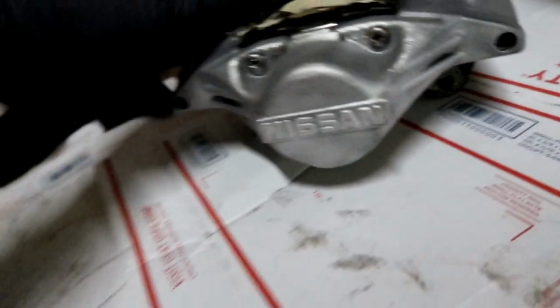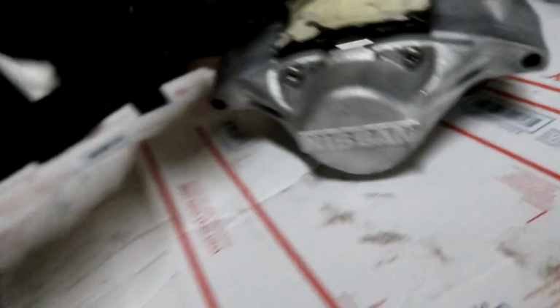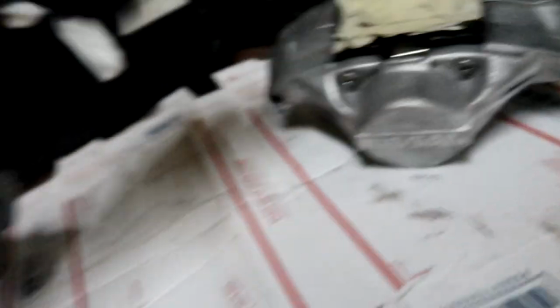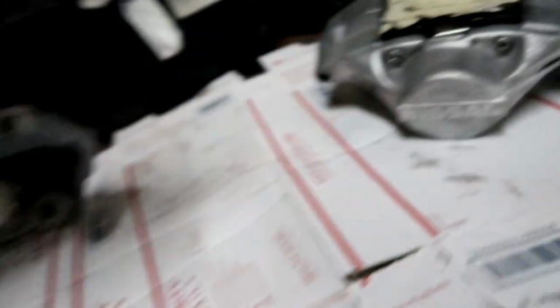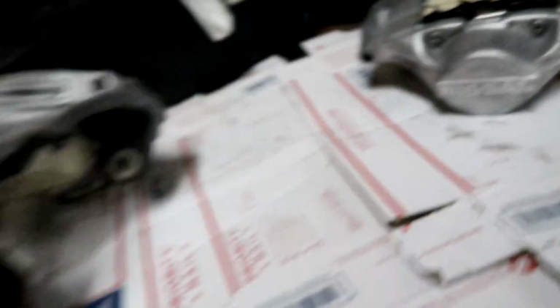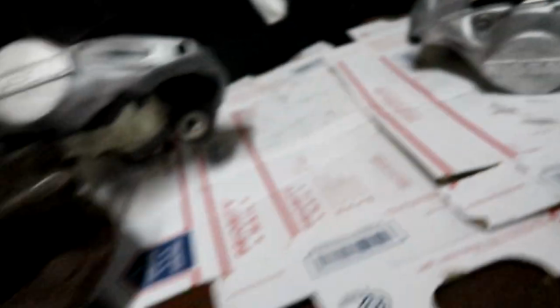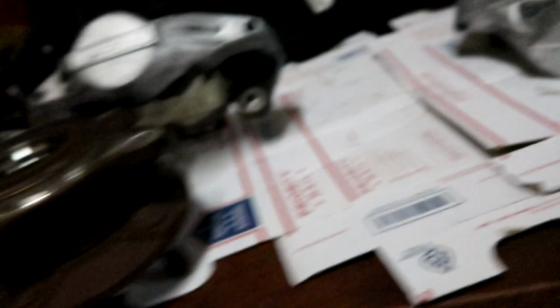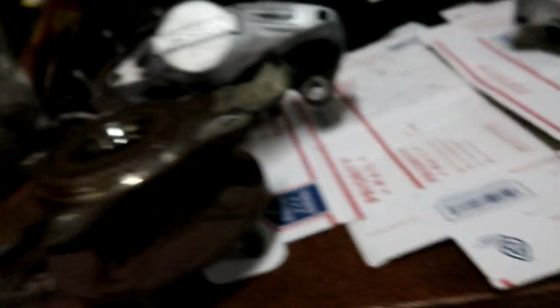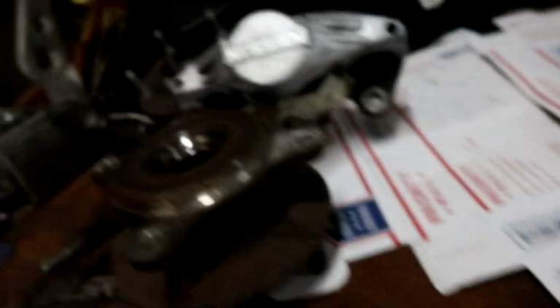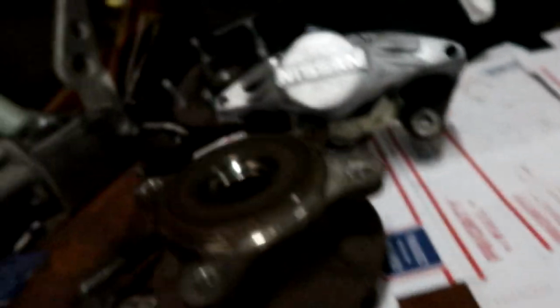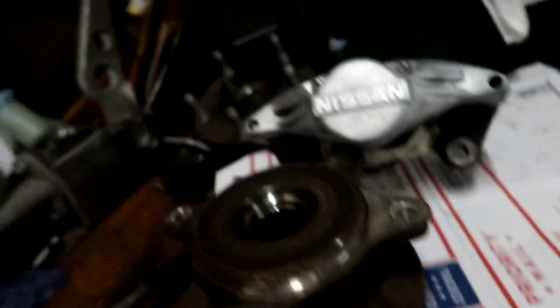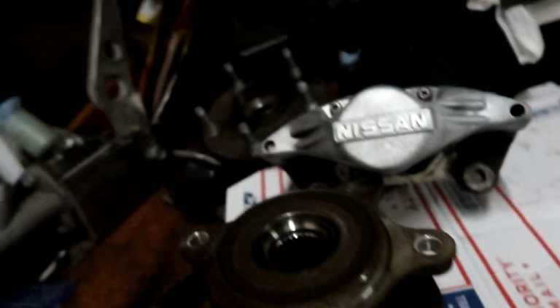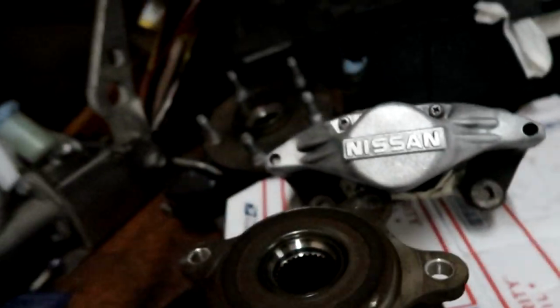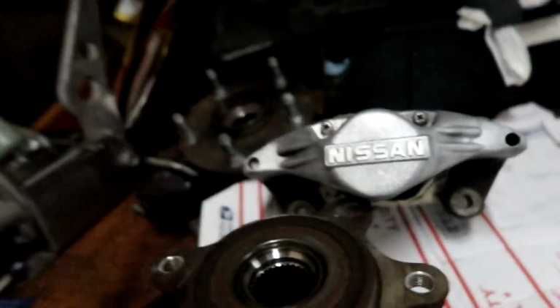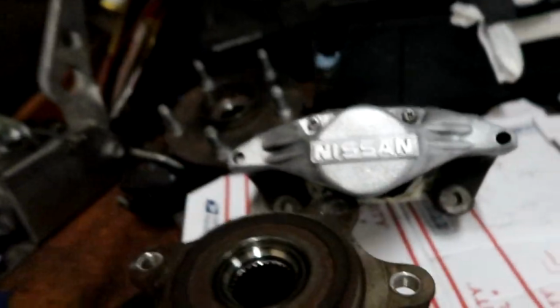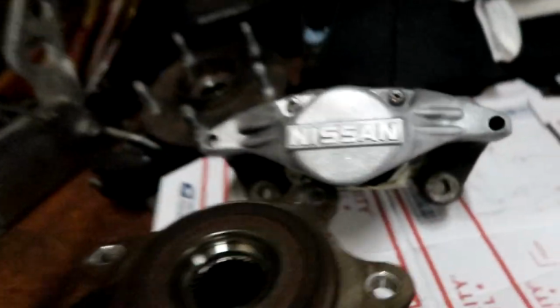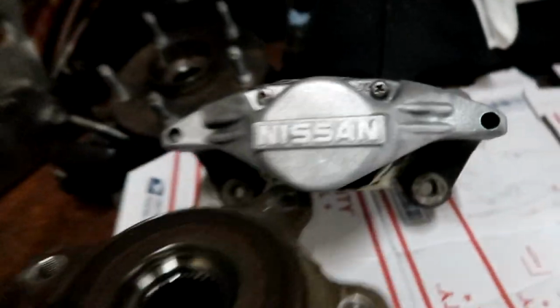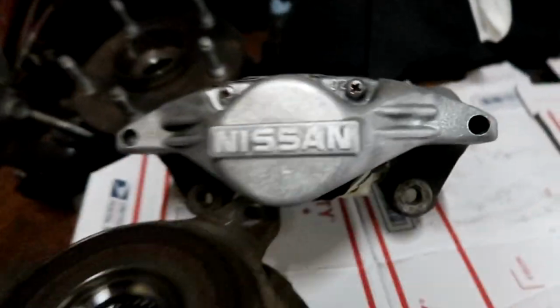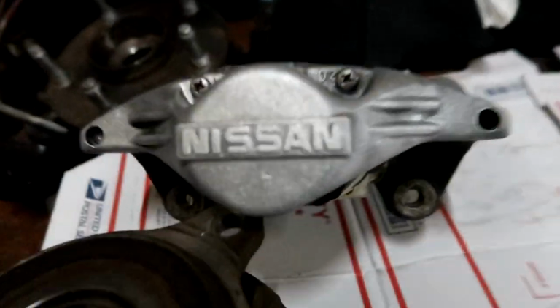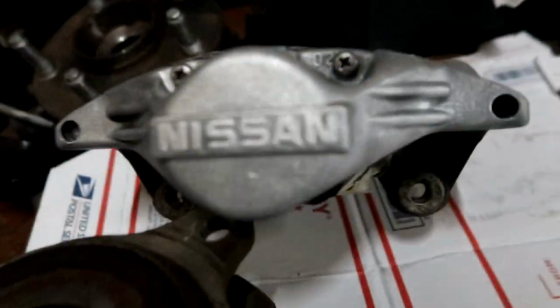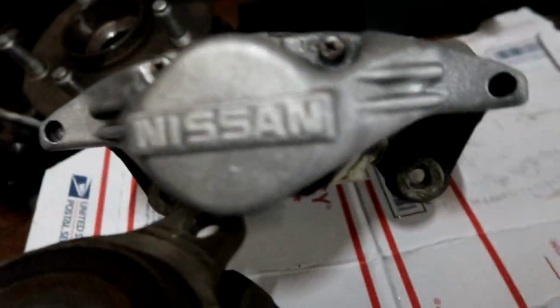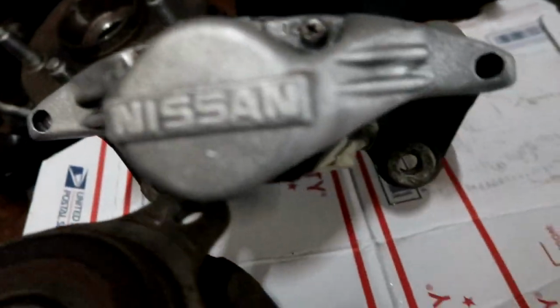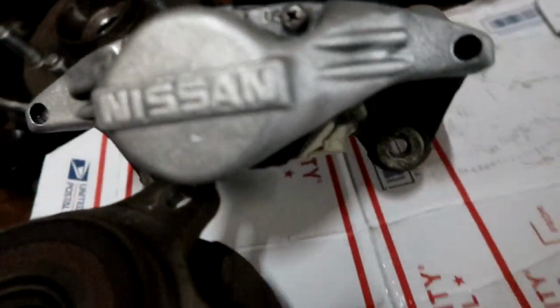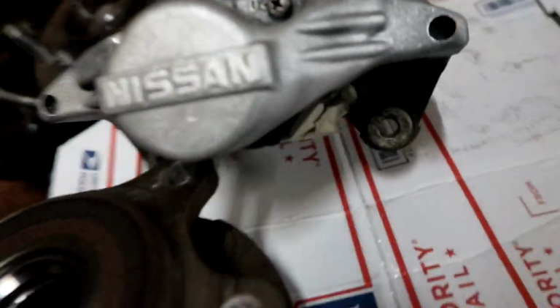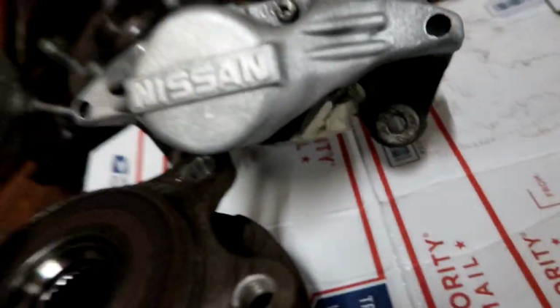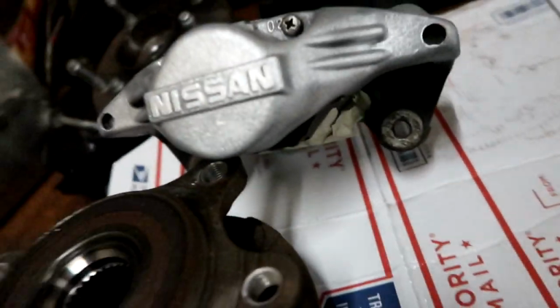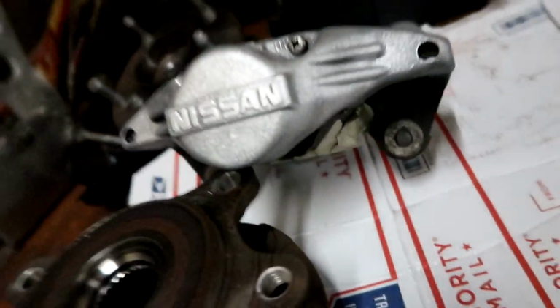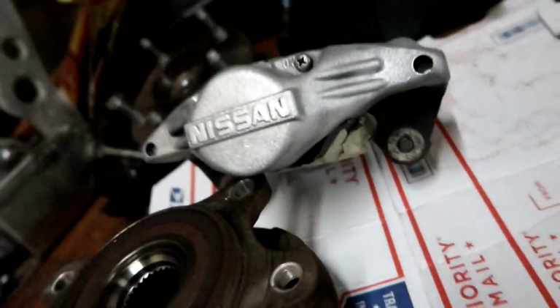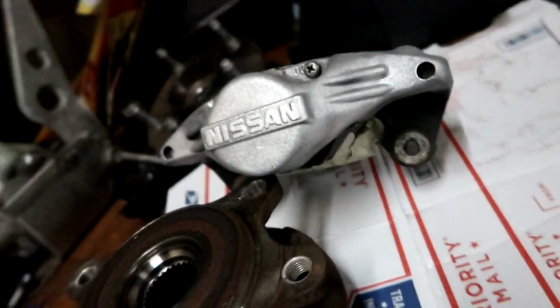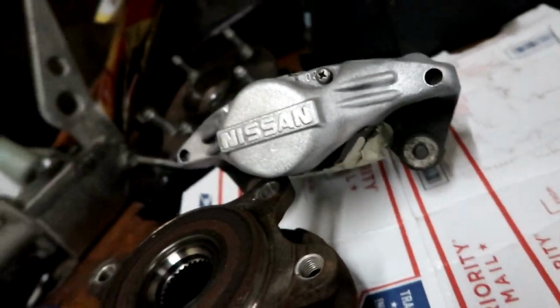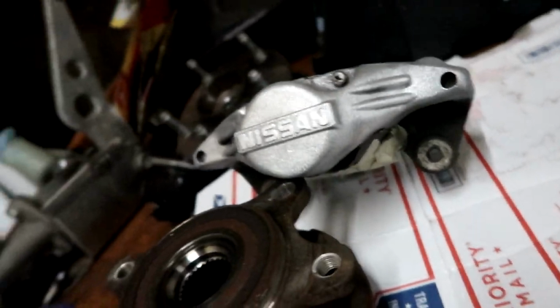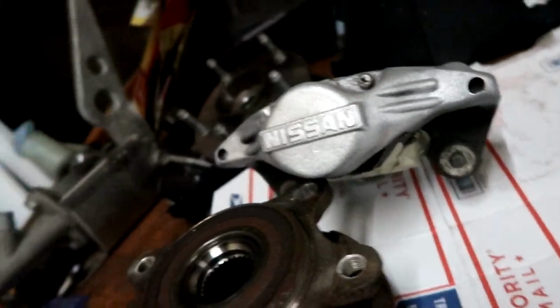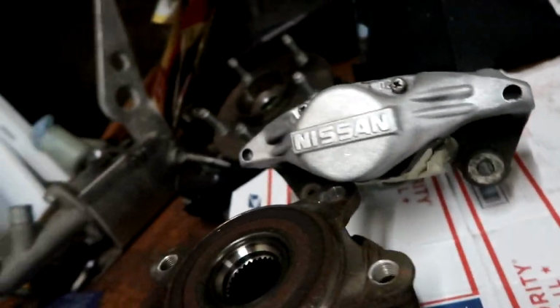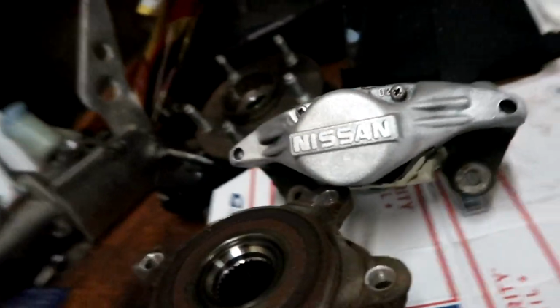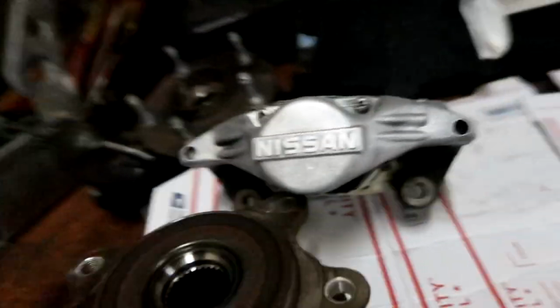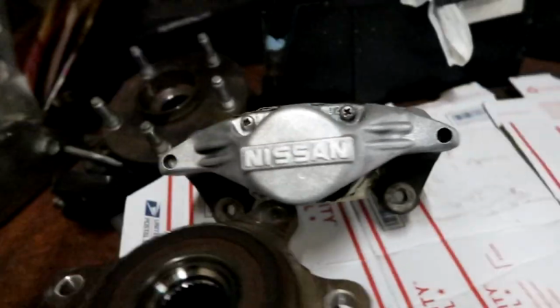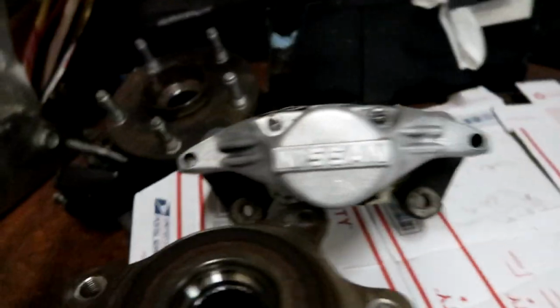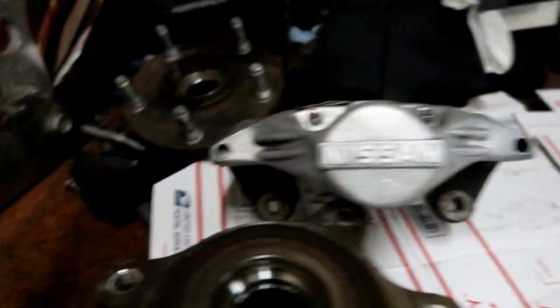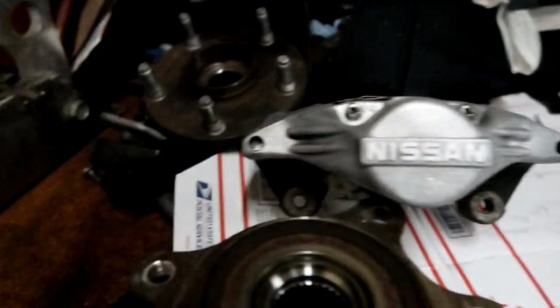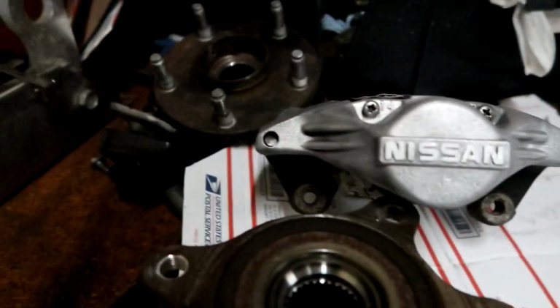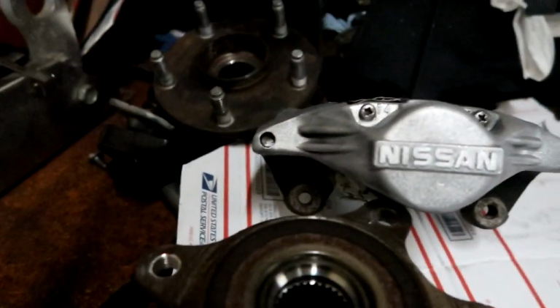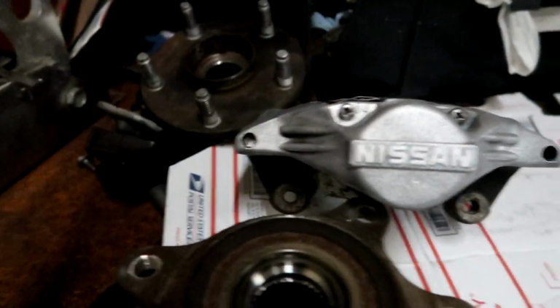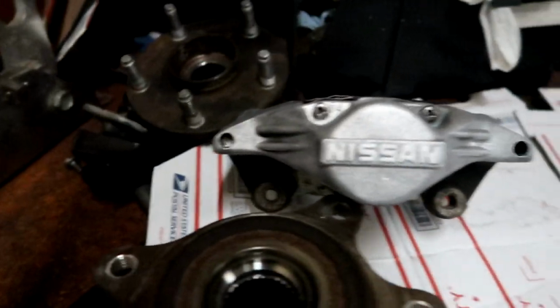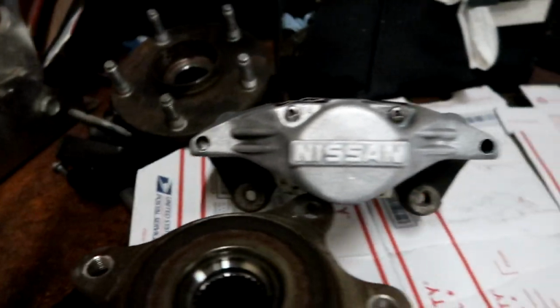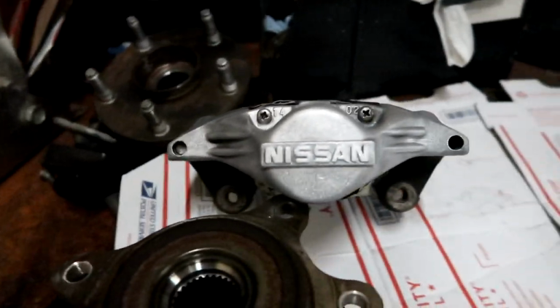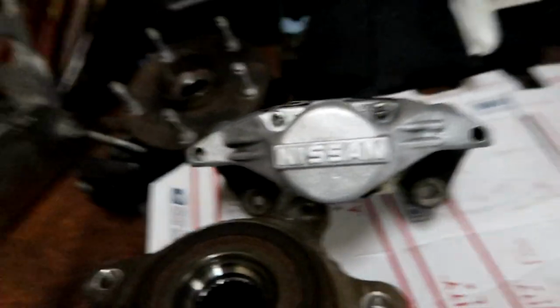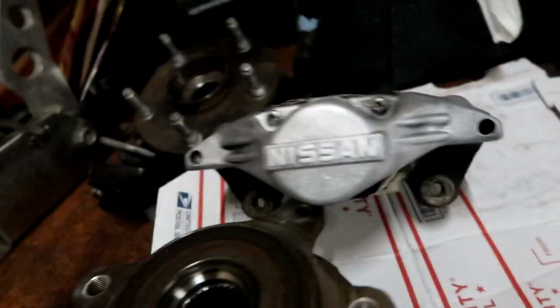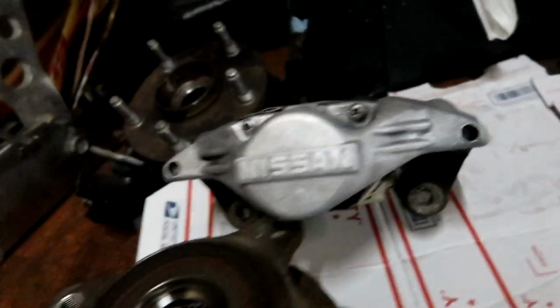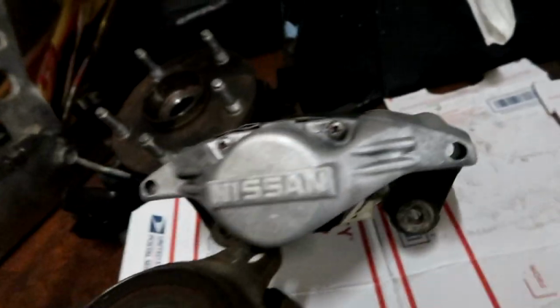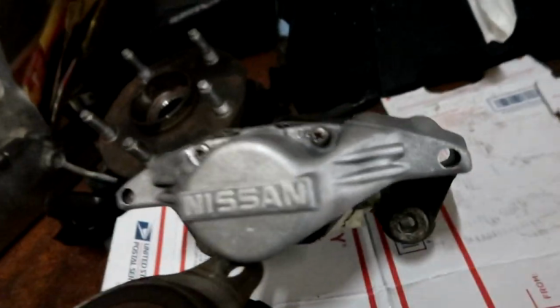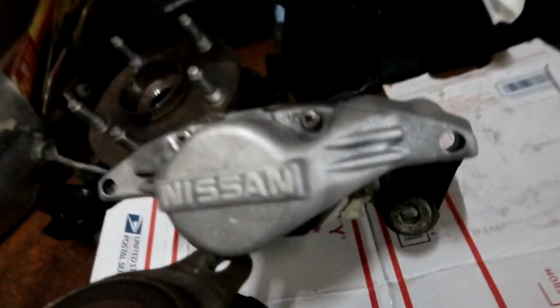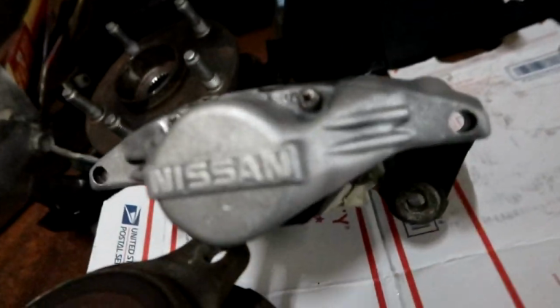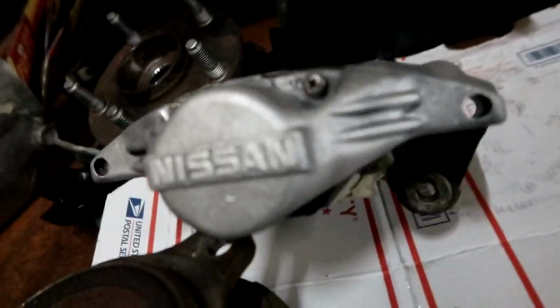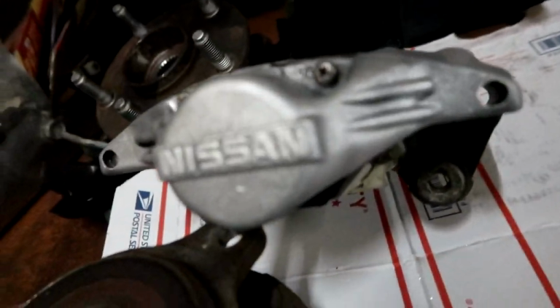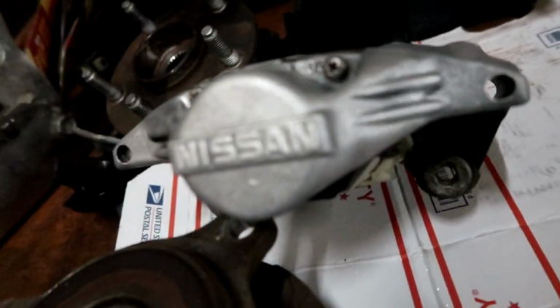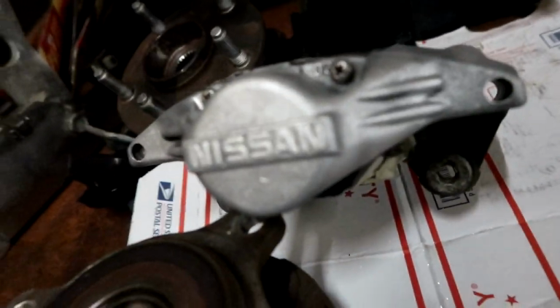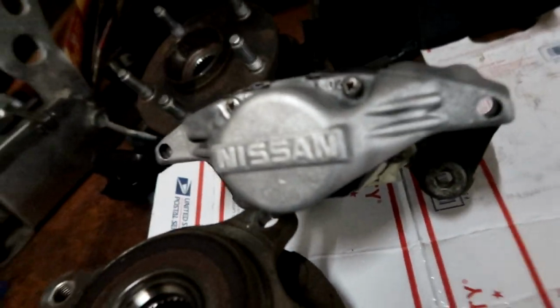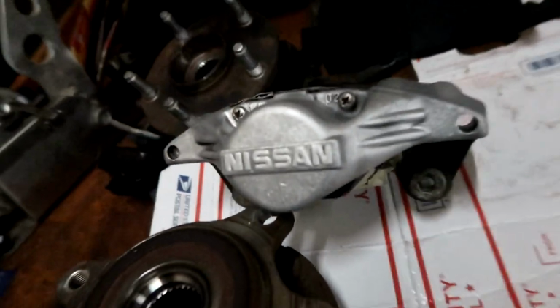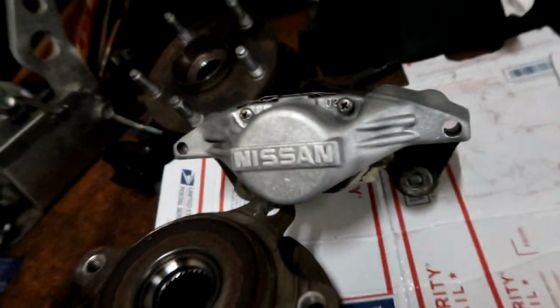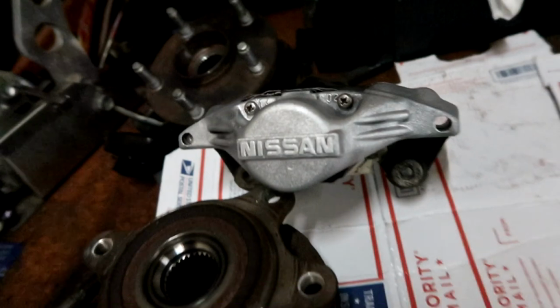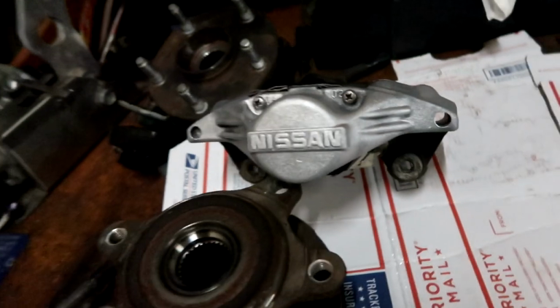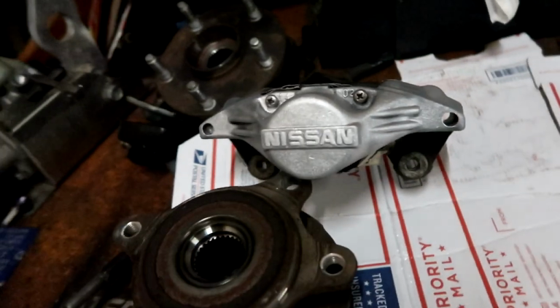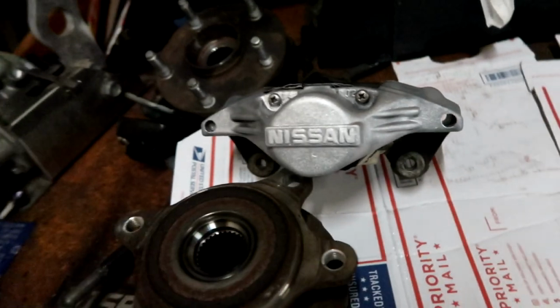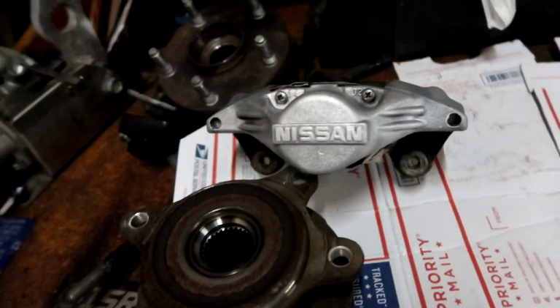Here's a little look at how it came out after blasting it. Now we can go ahead and start painting it — hopefully it comes out good.